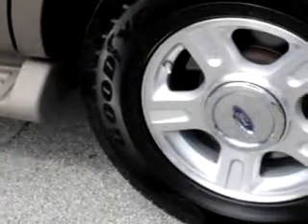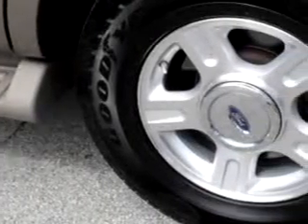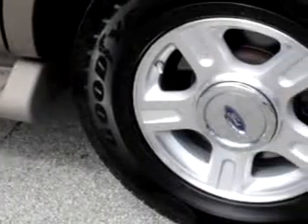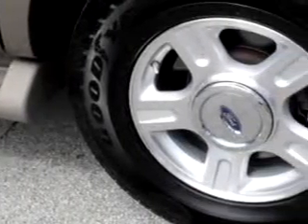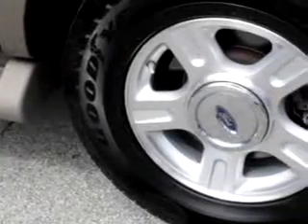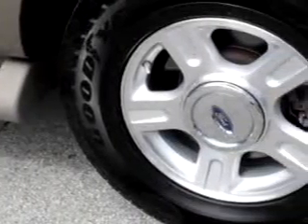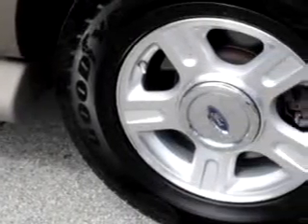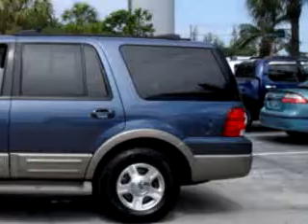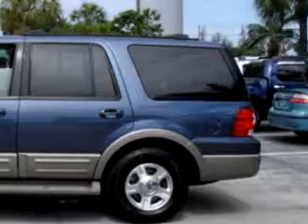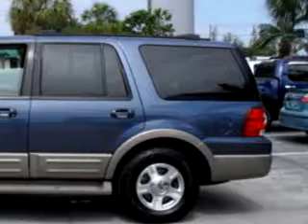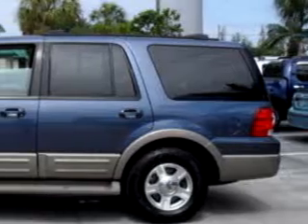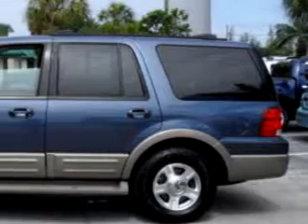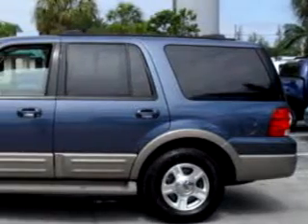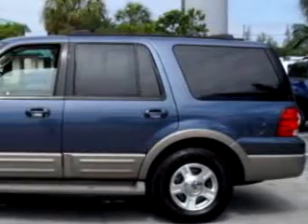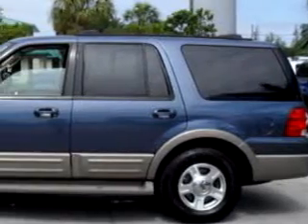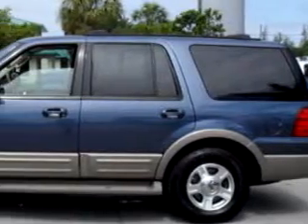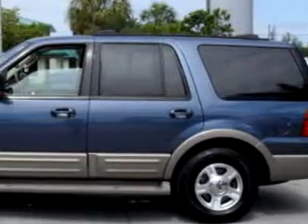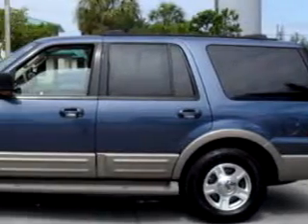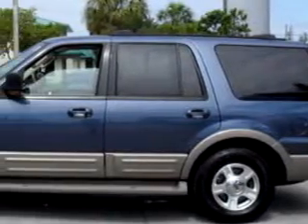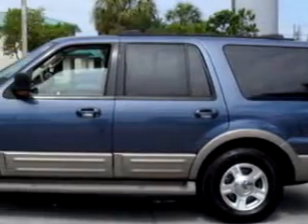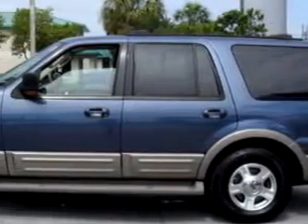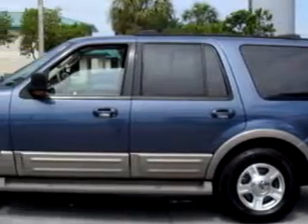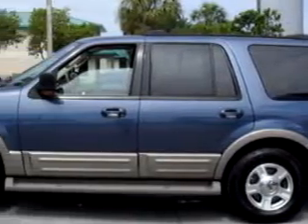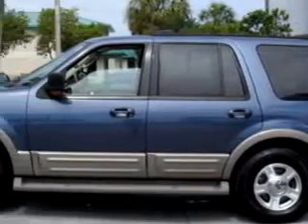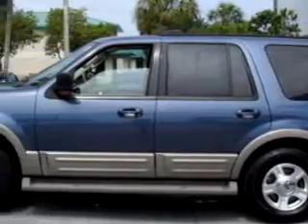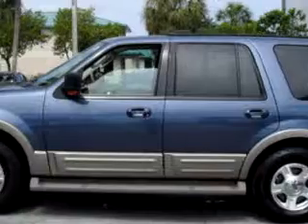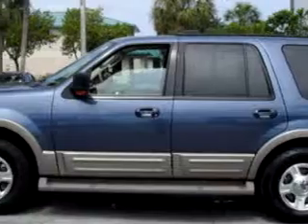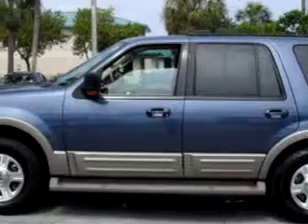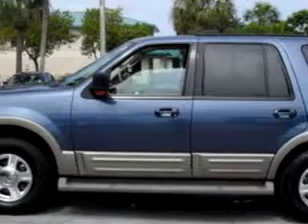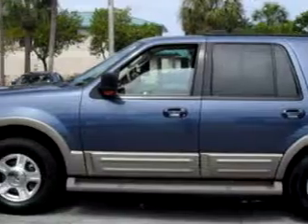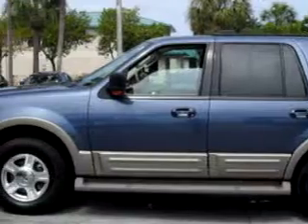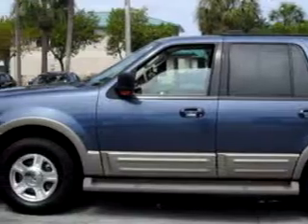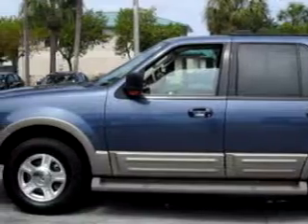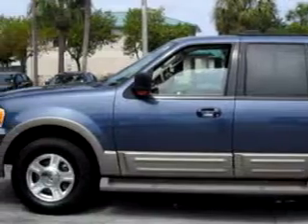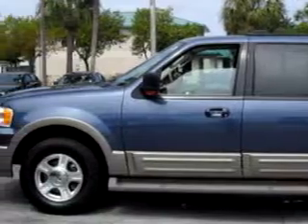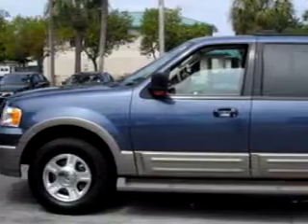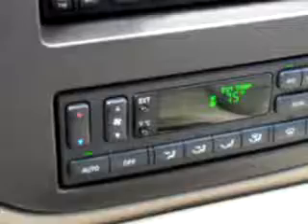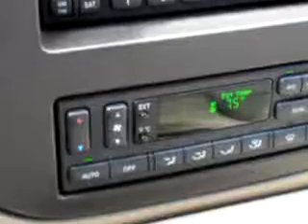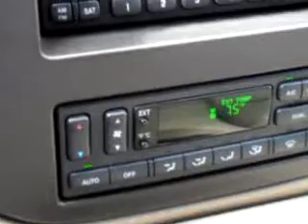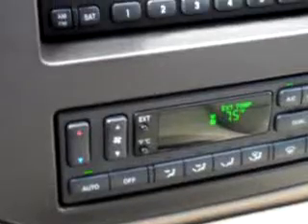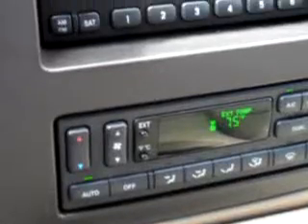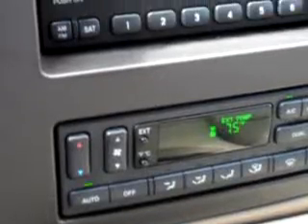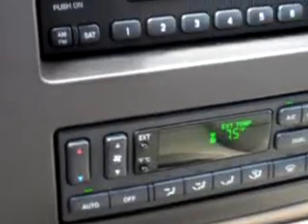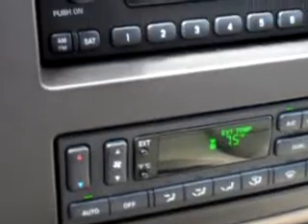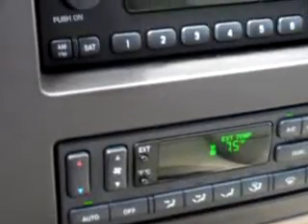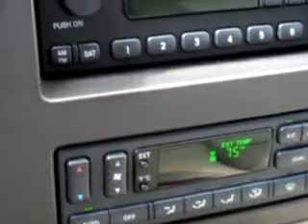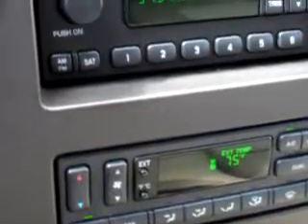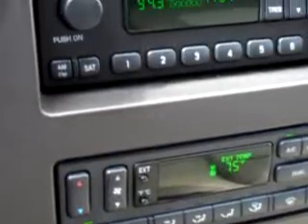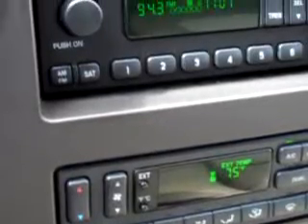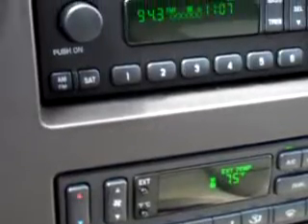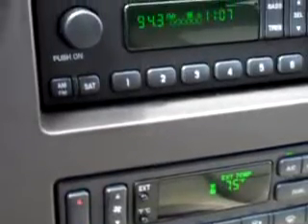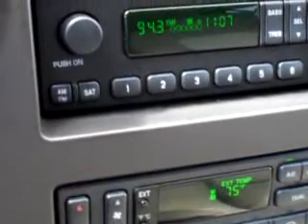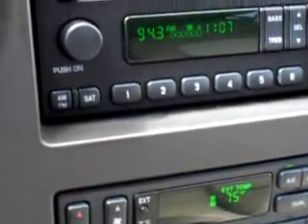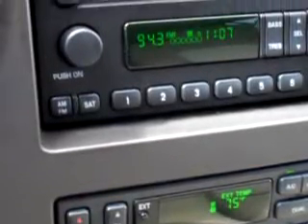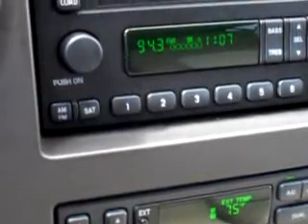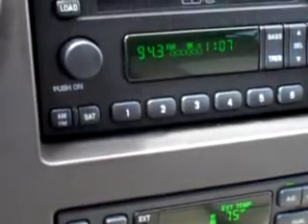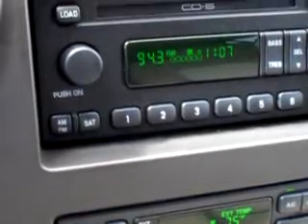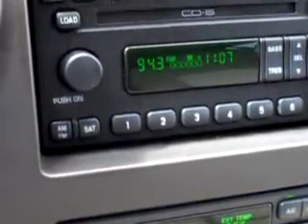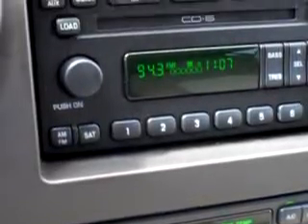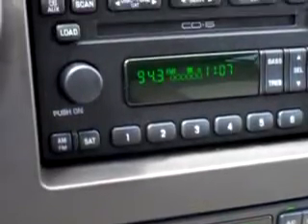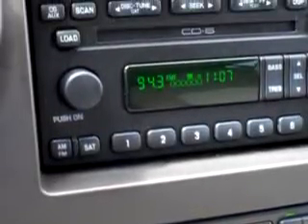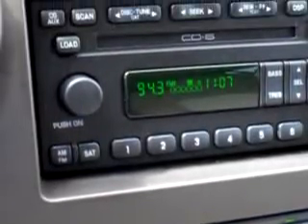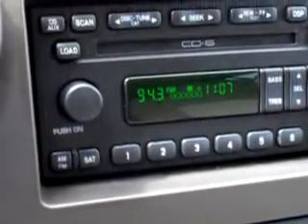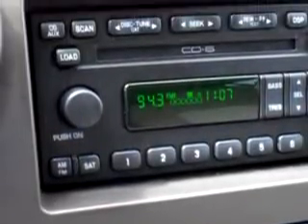tilt steering wheel, cruise control, running boards, tachometer, power windows, power door locks, and much more.